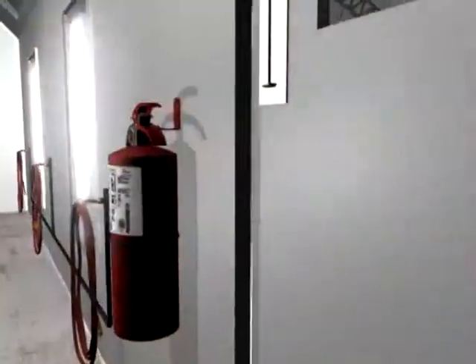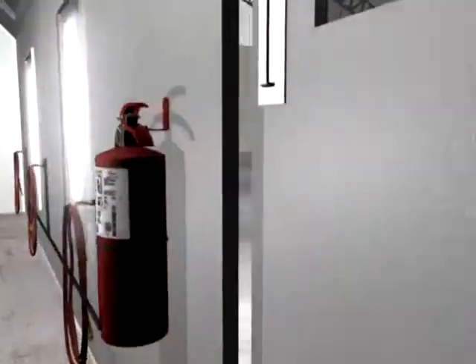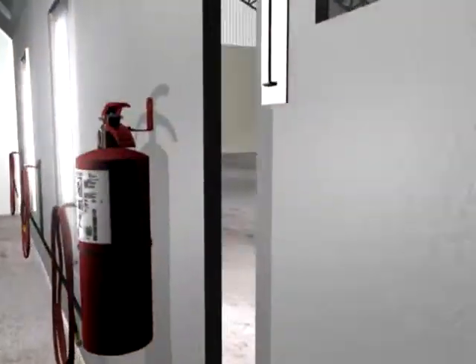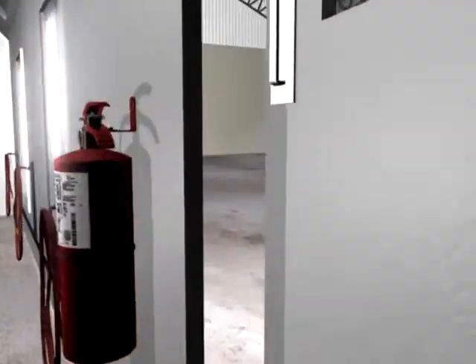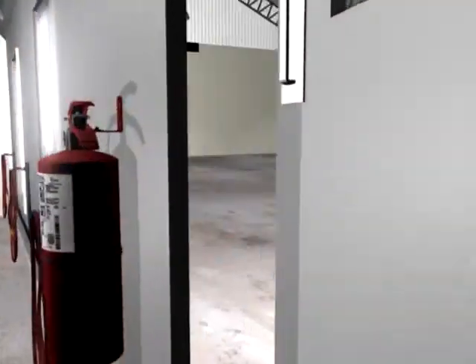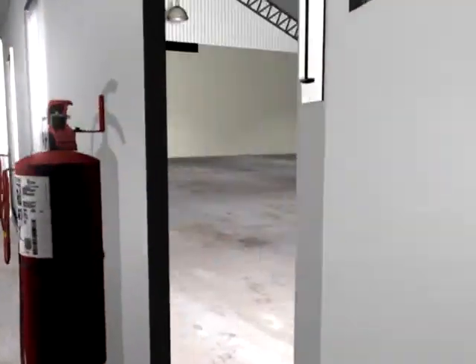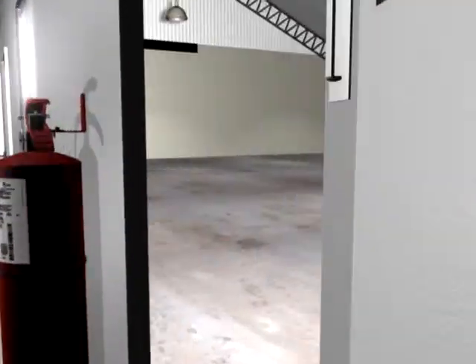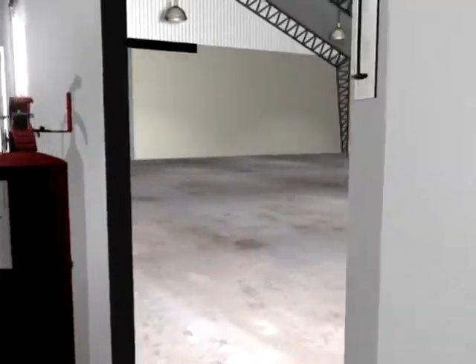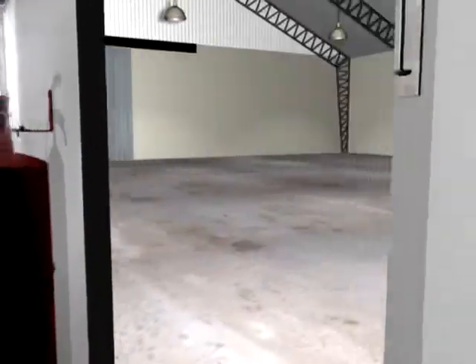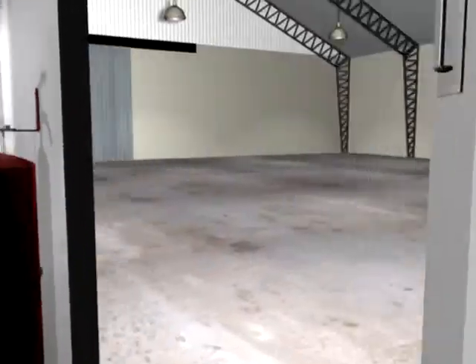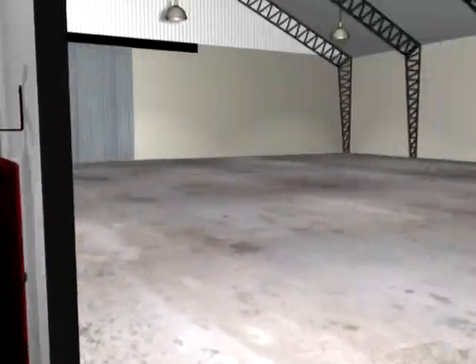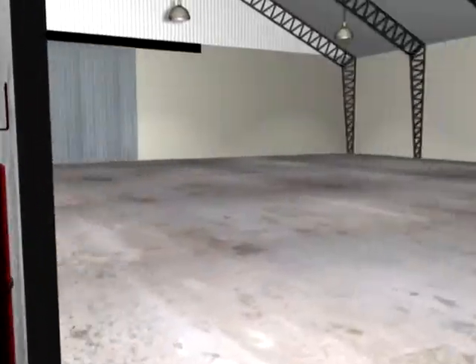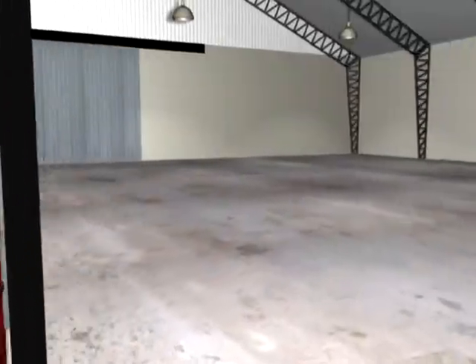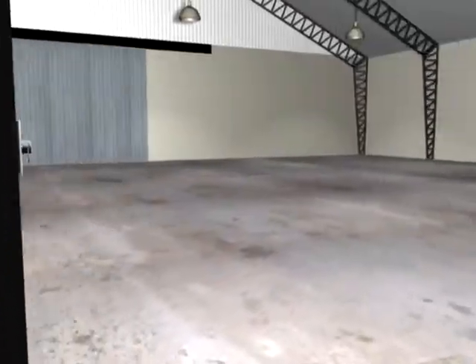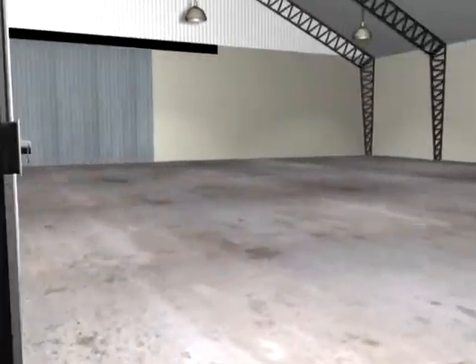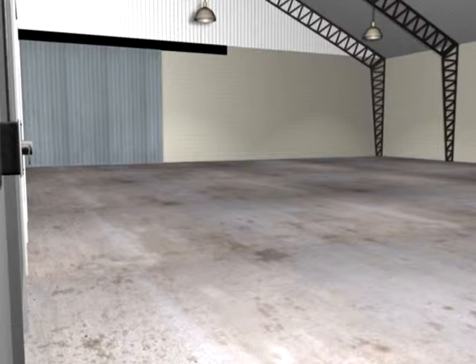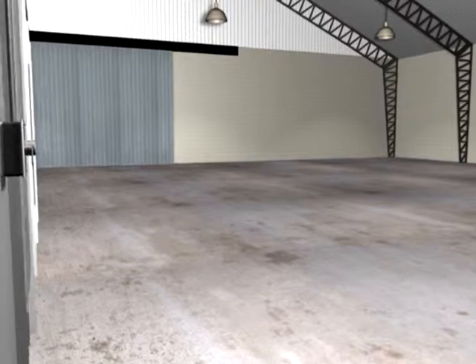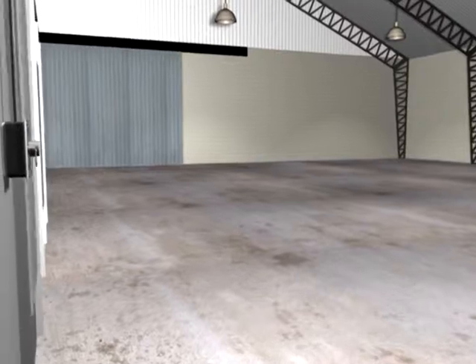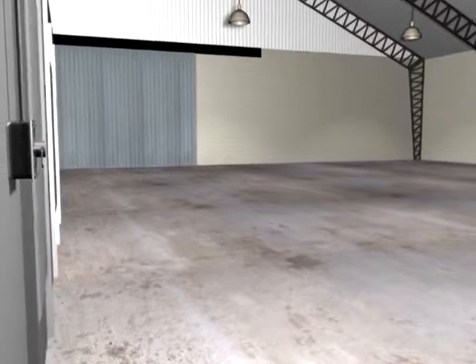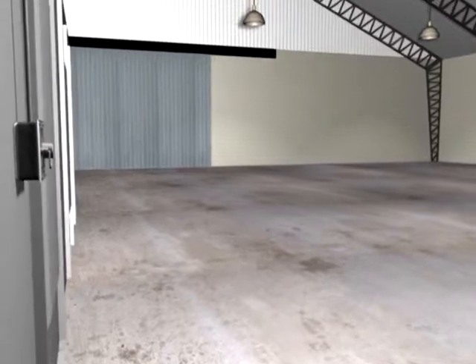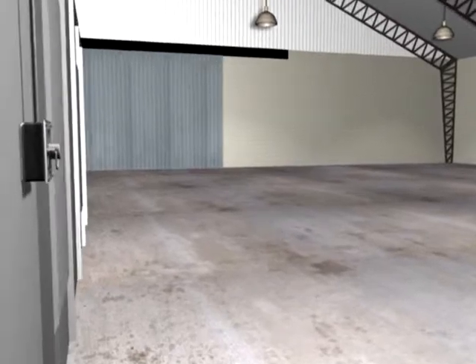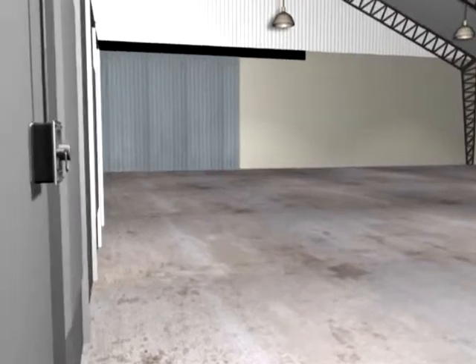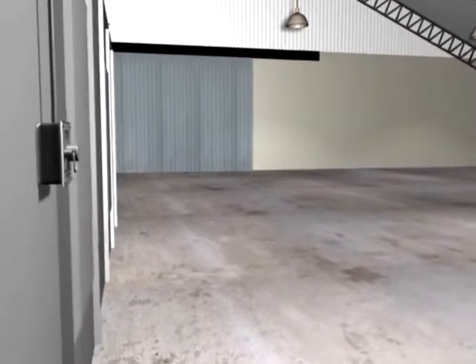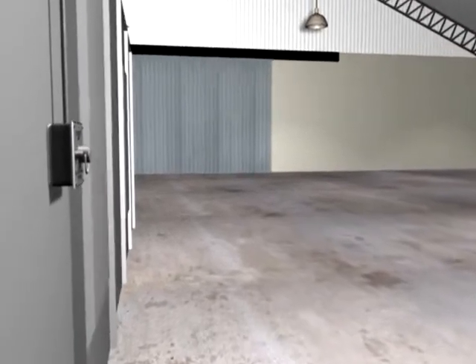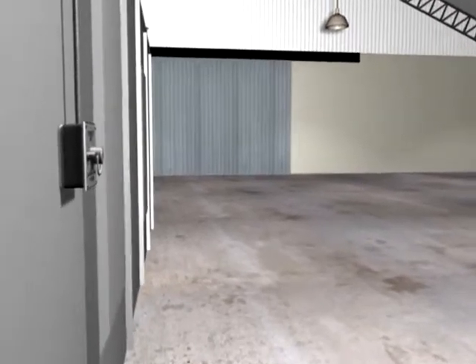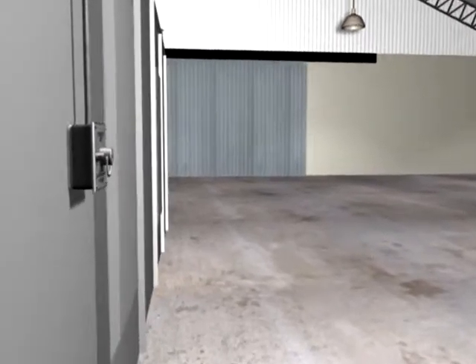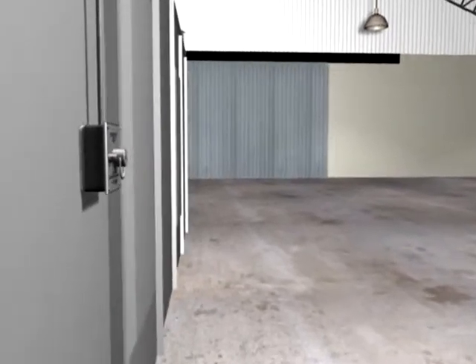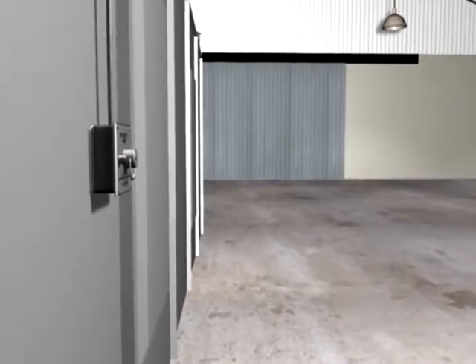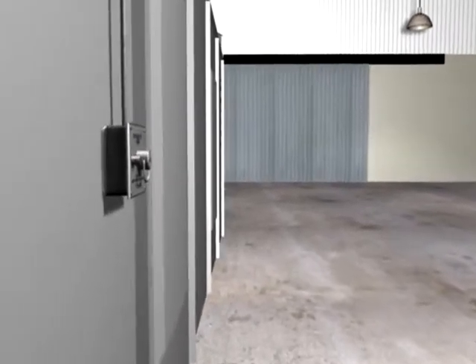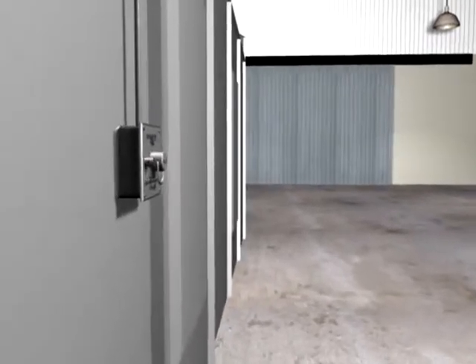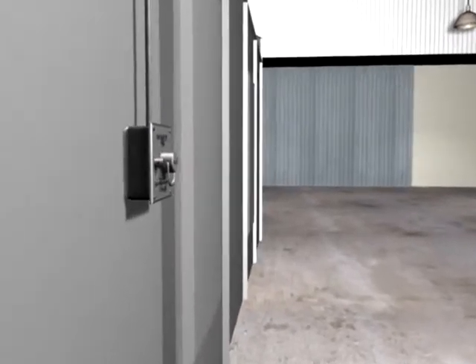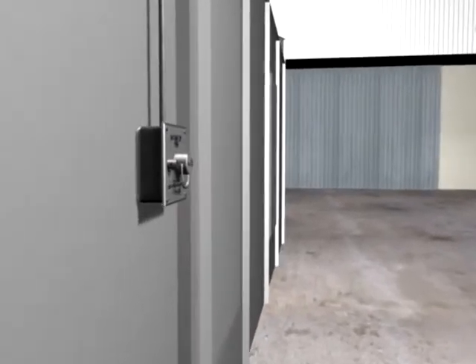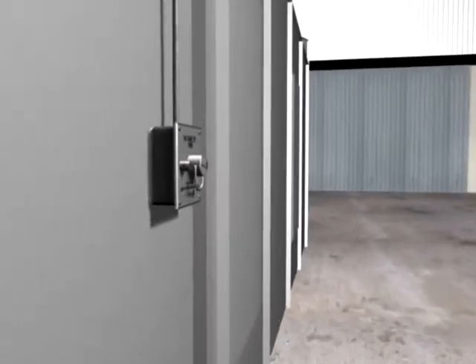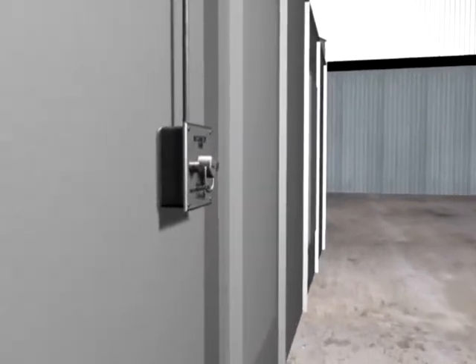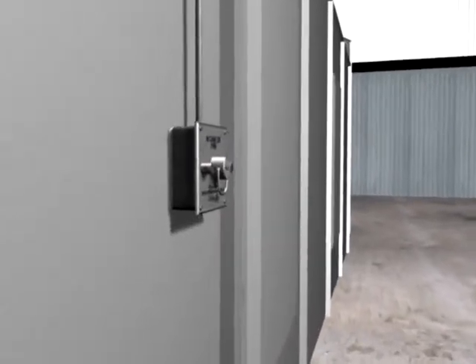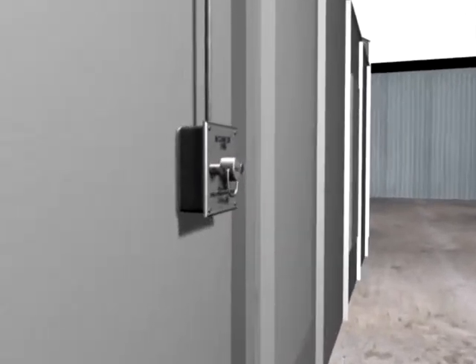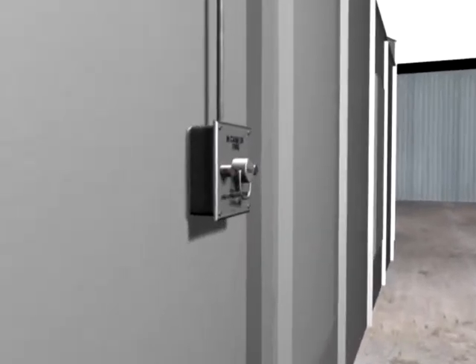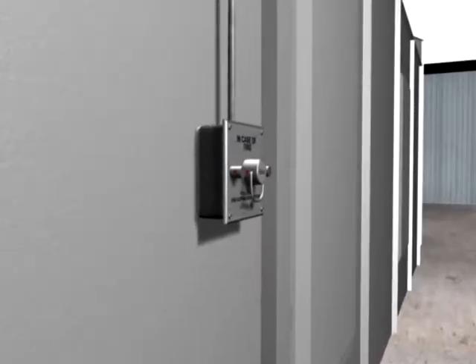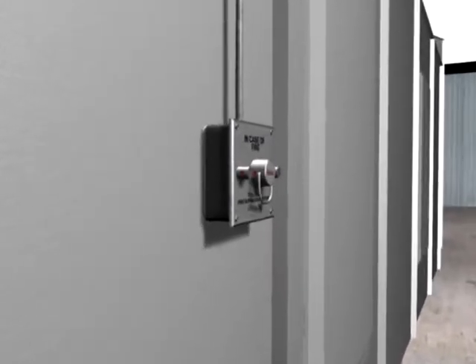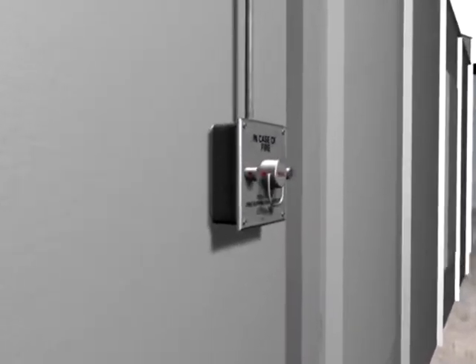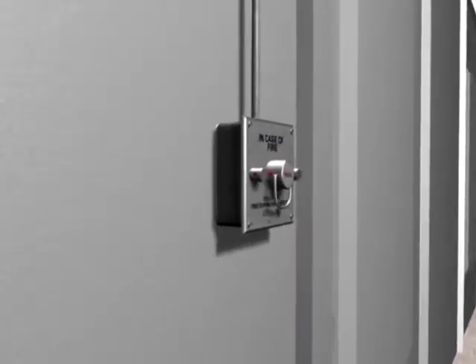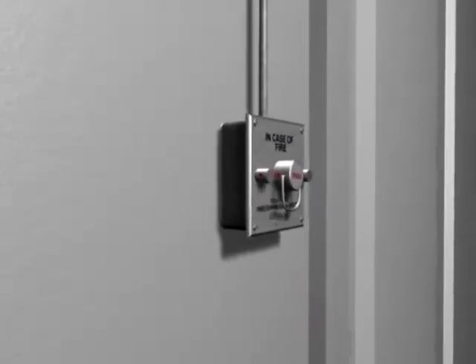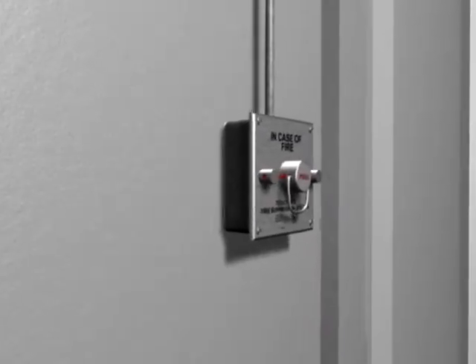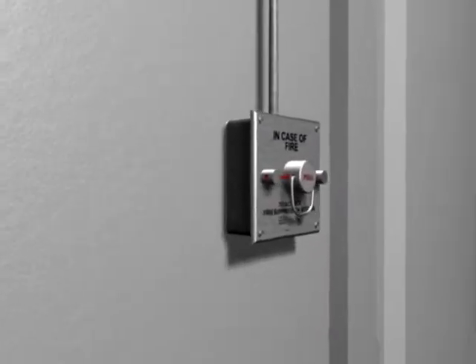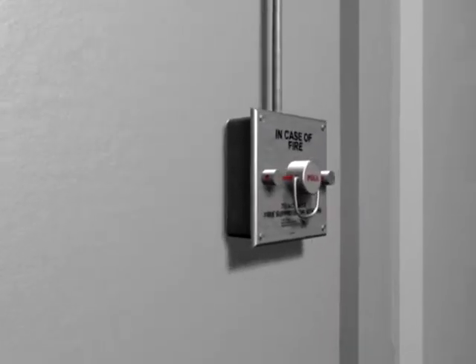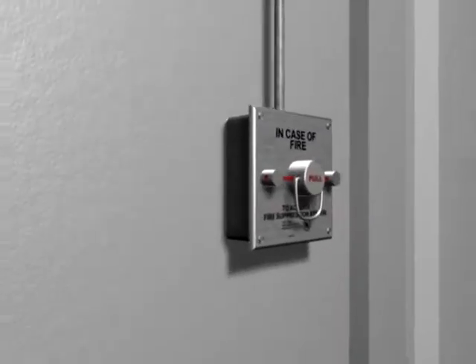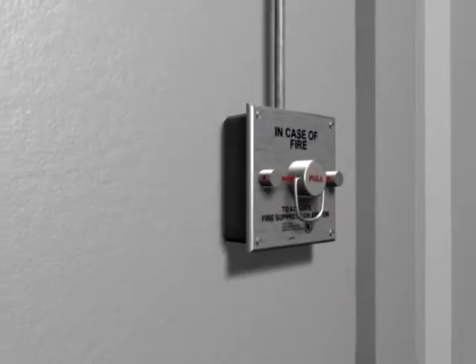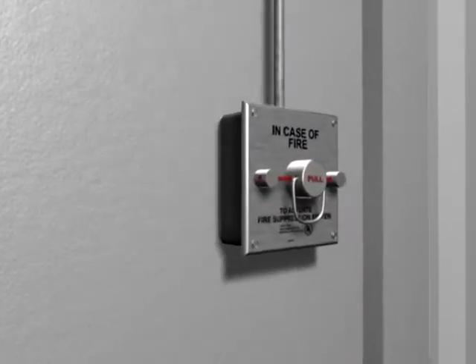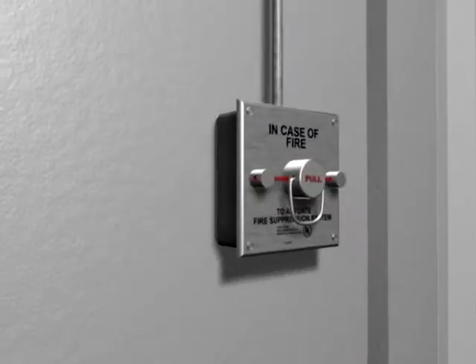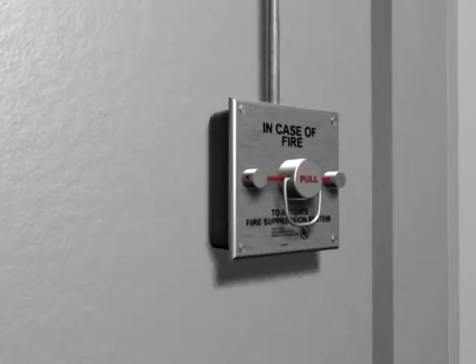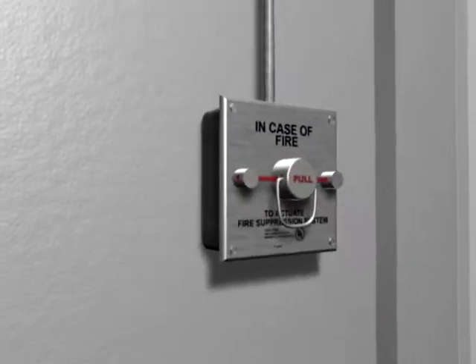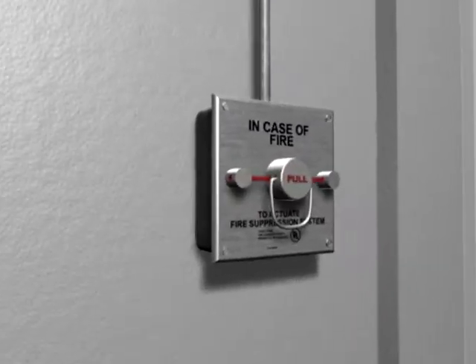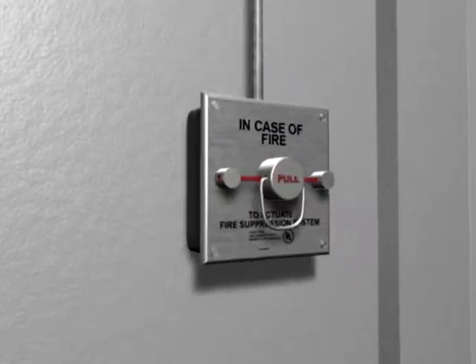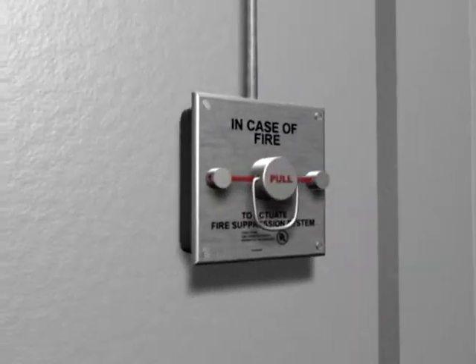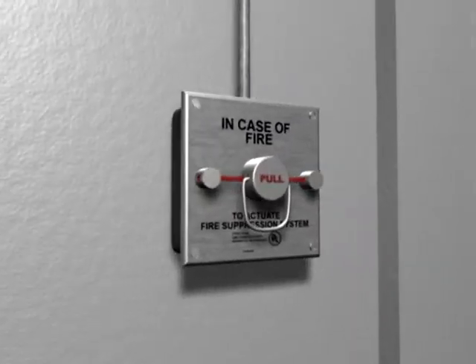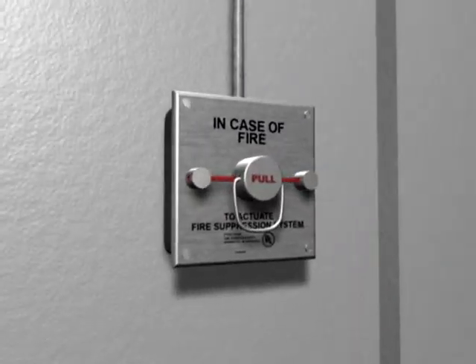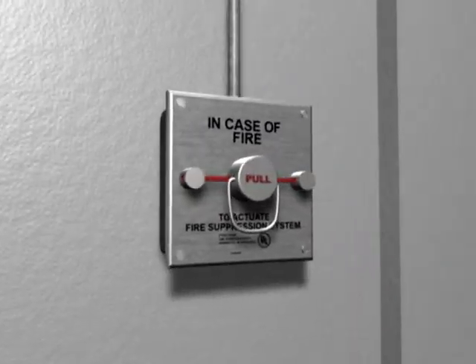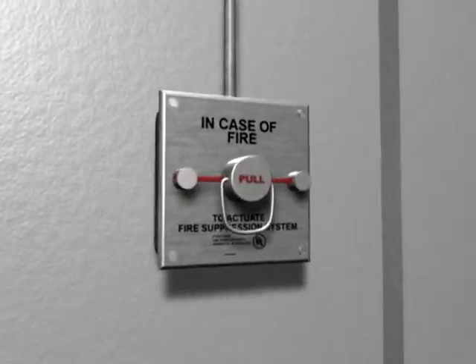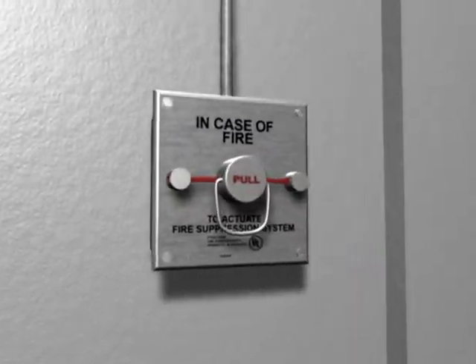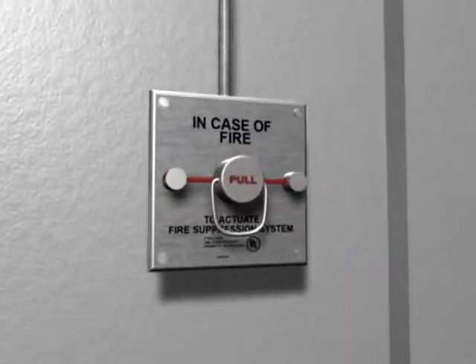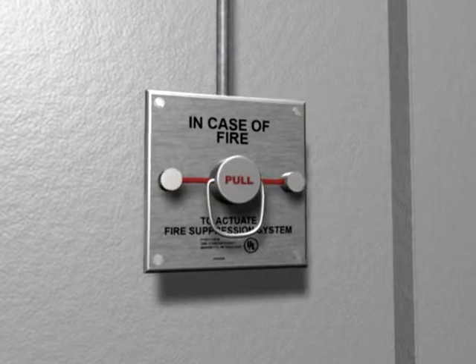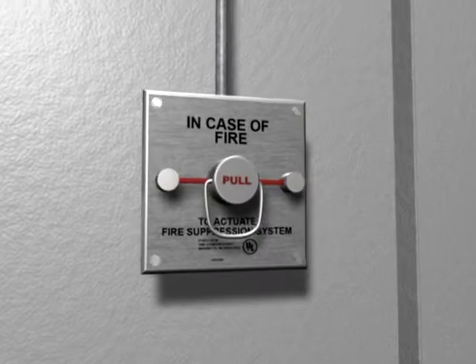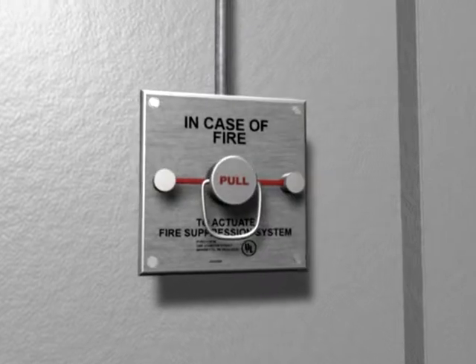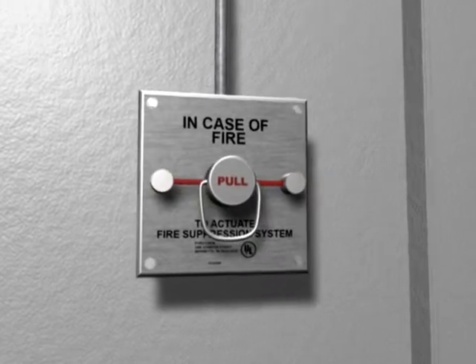As a backup or immediate response, you can actuate the system with a manual pull station located near the path of egress.